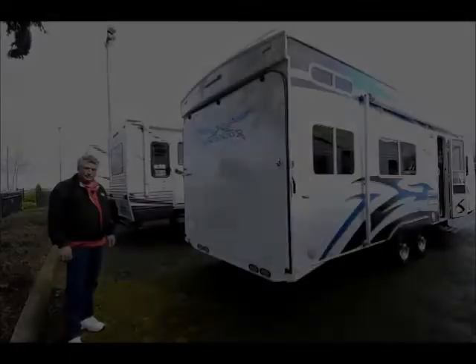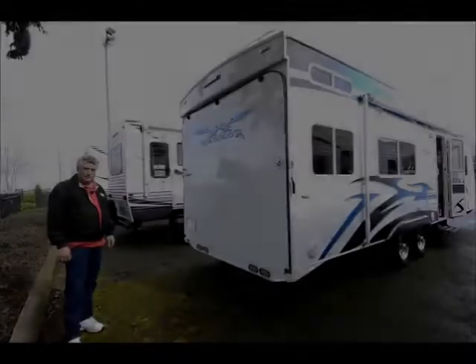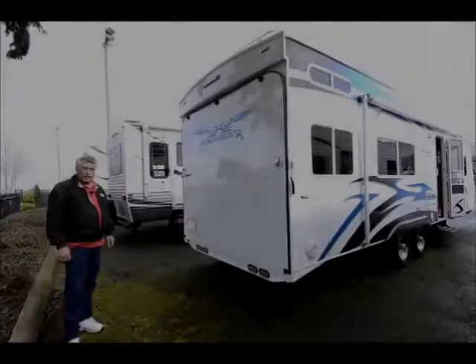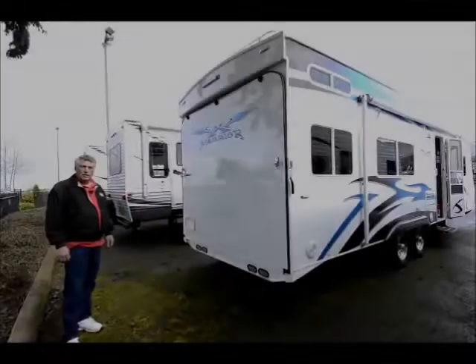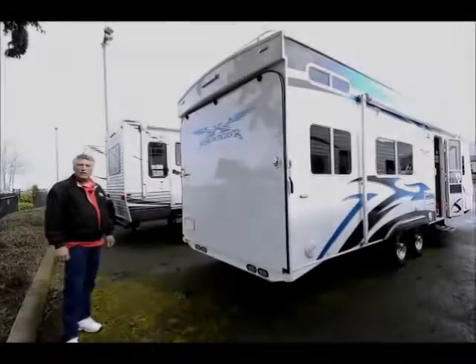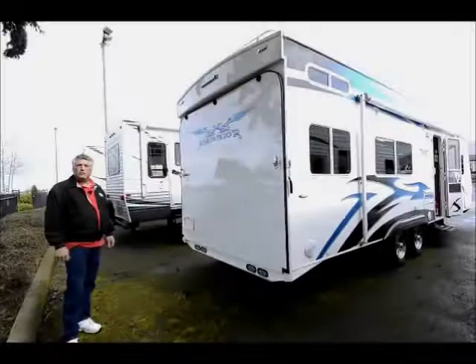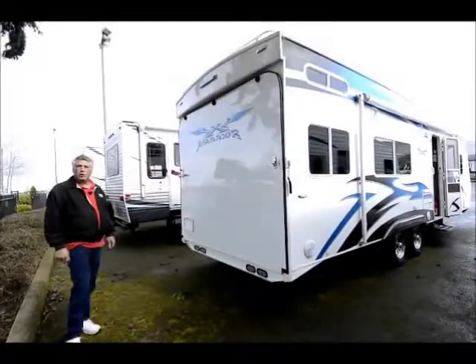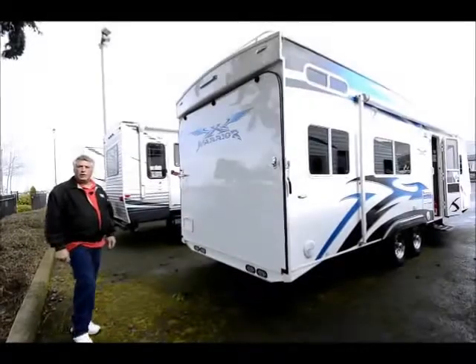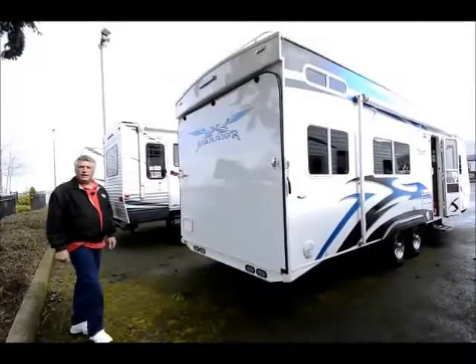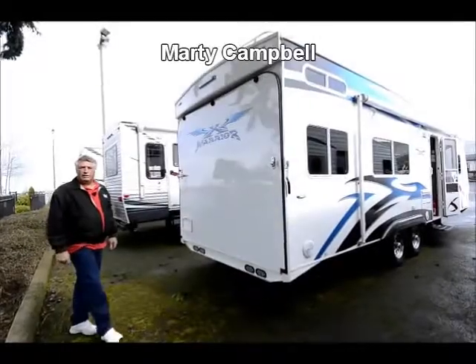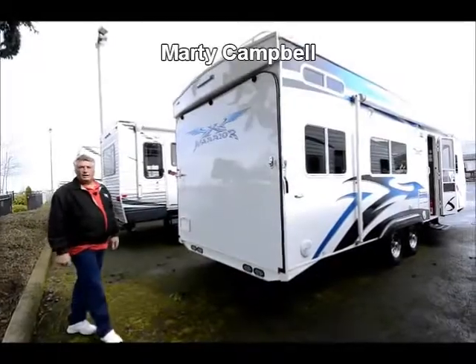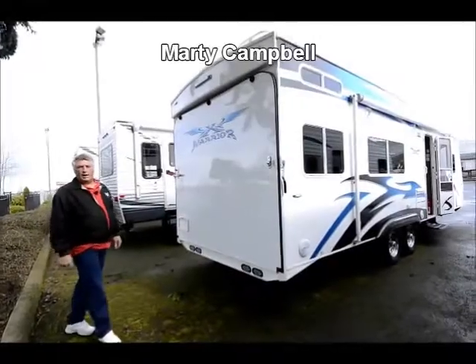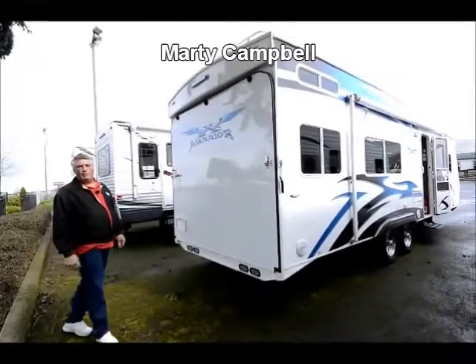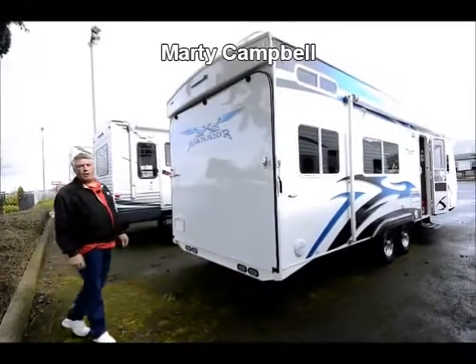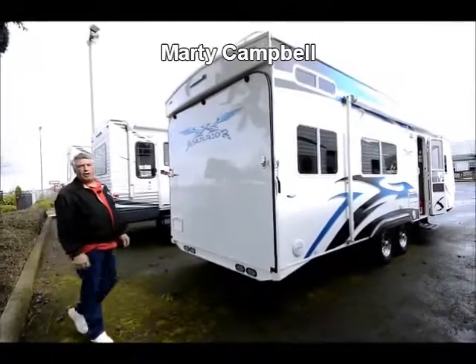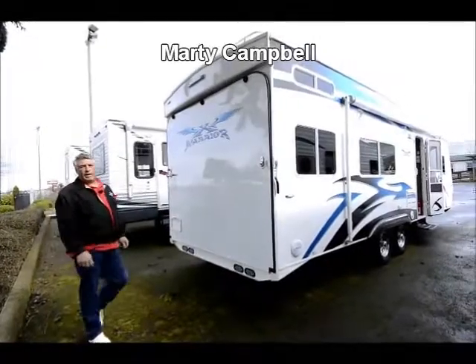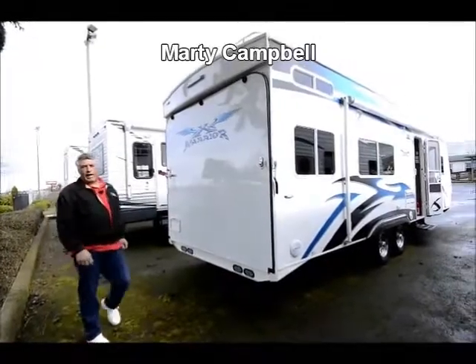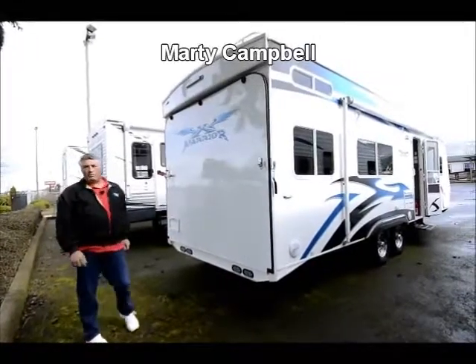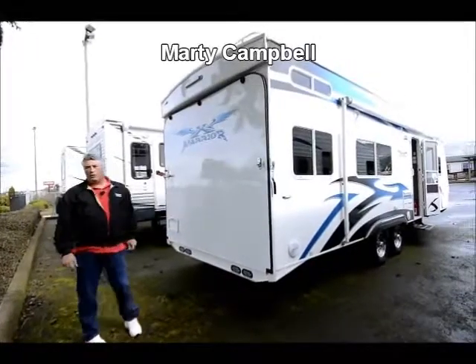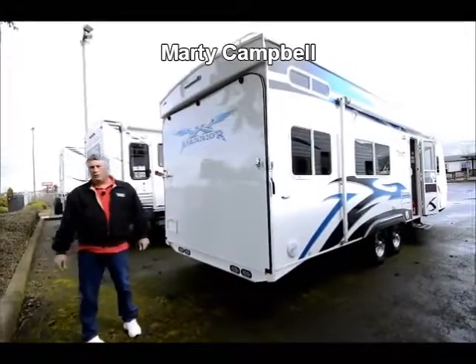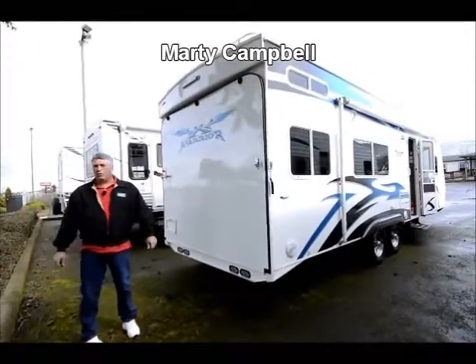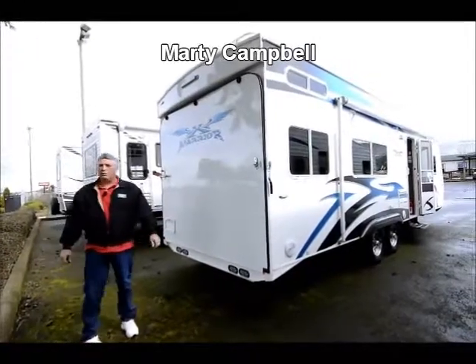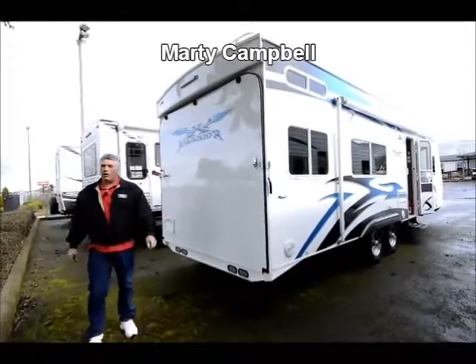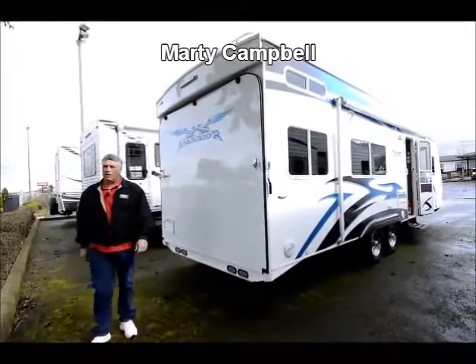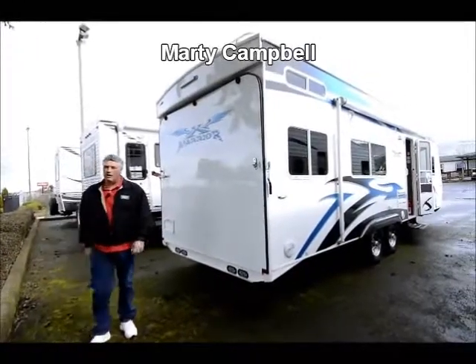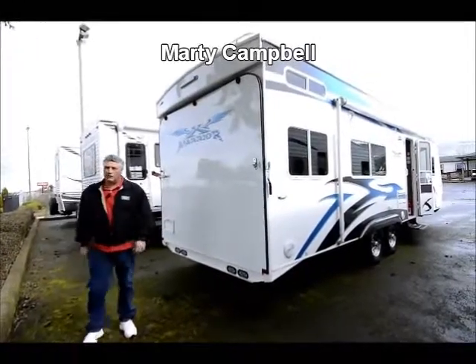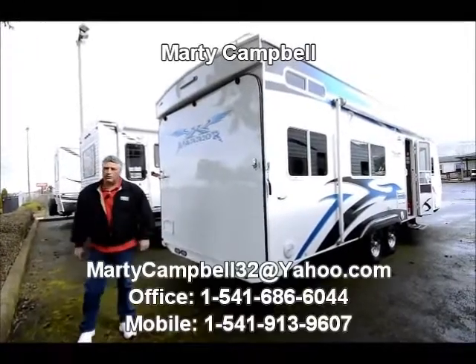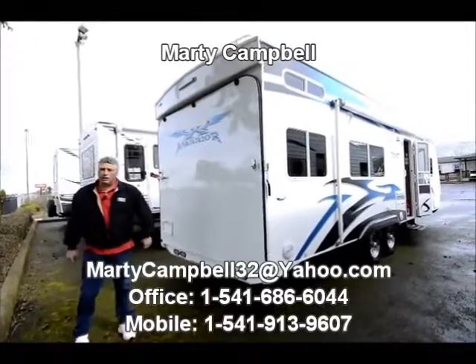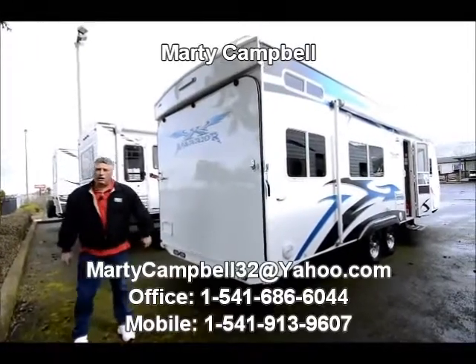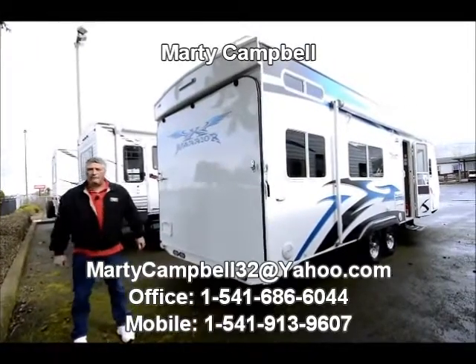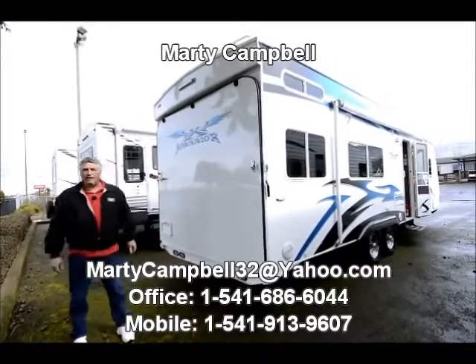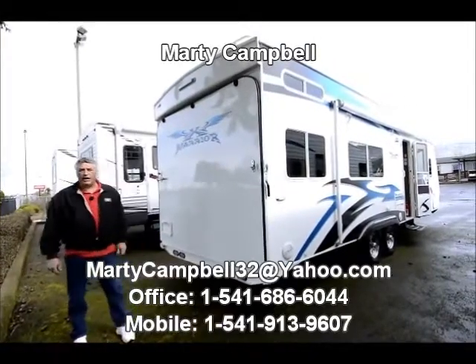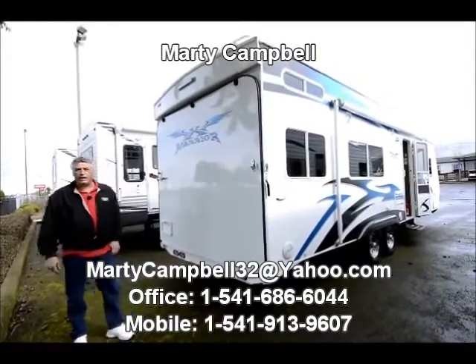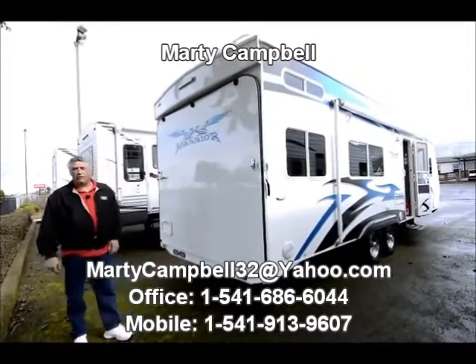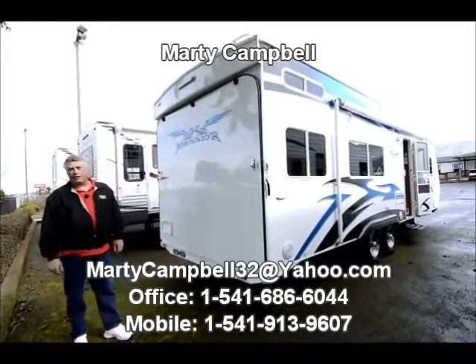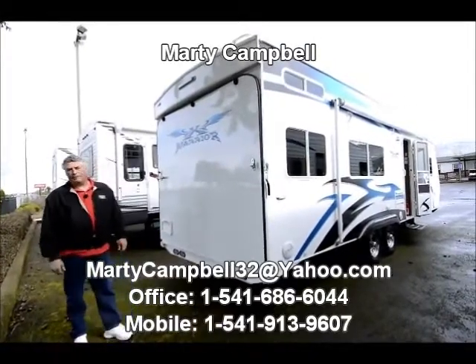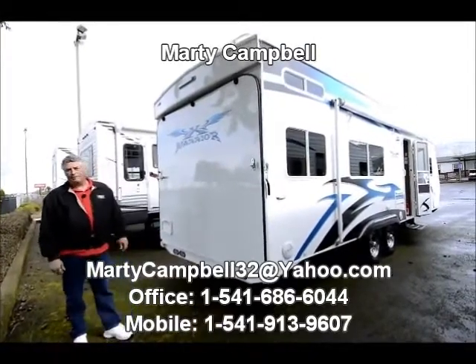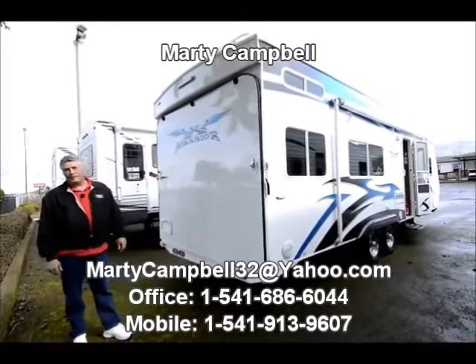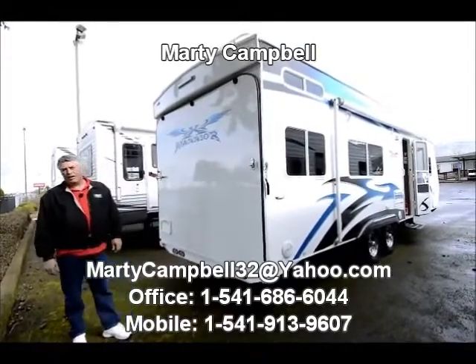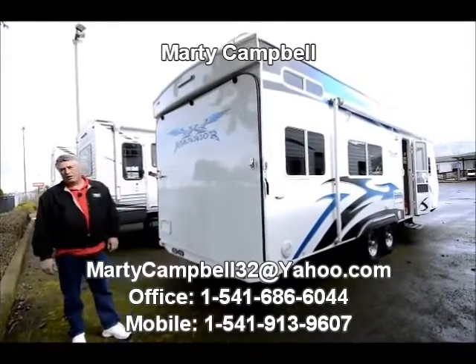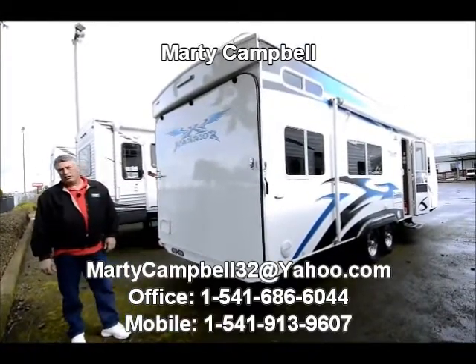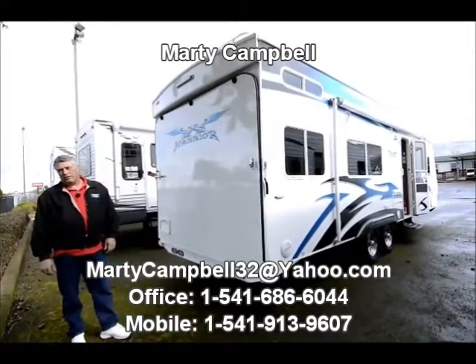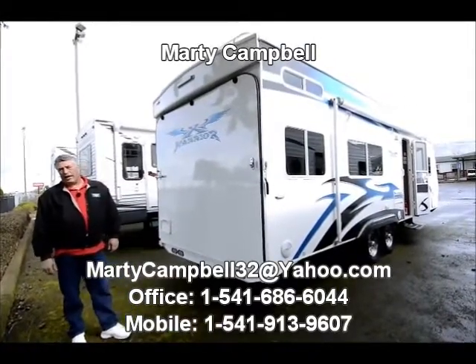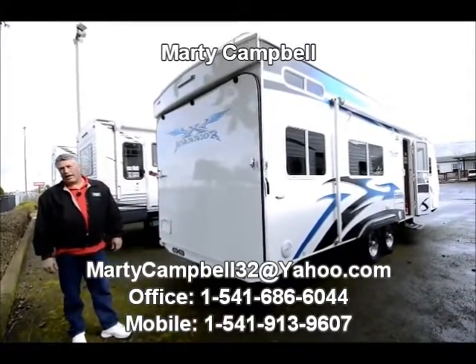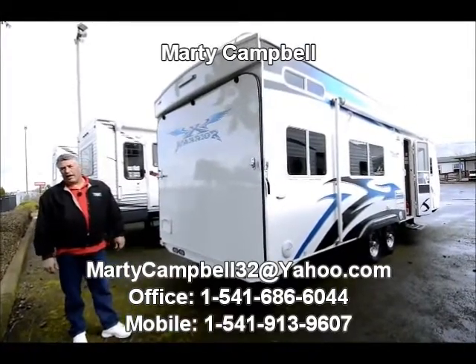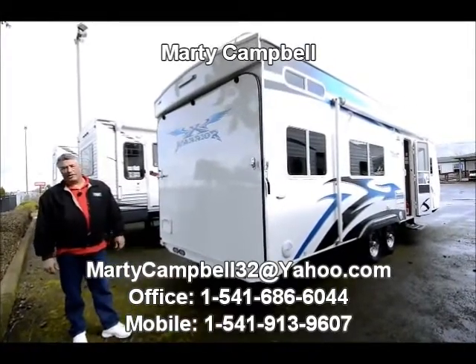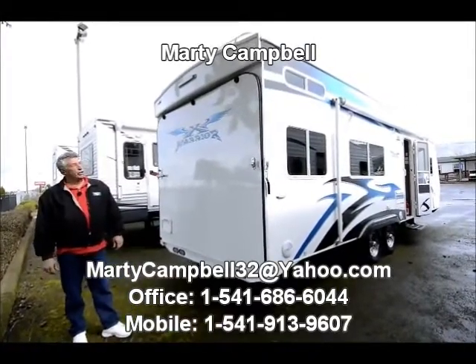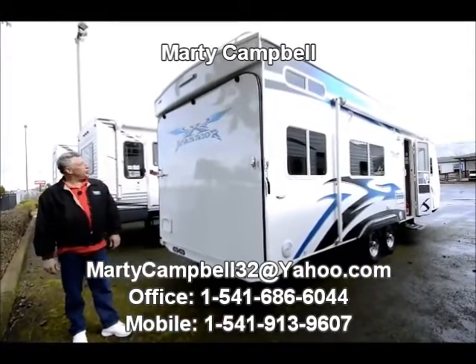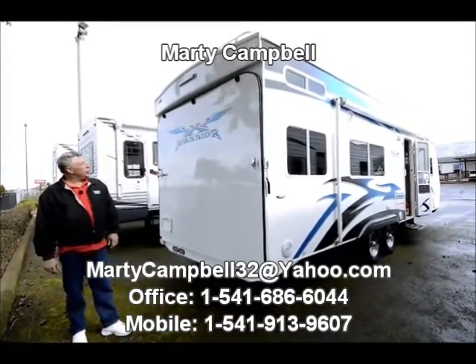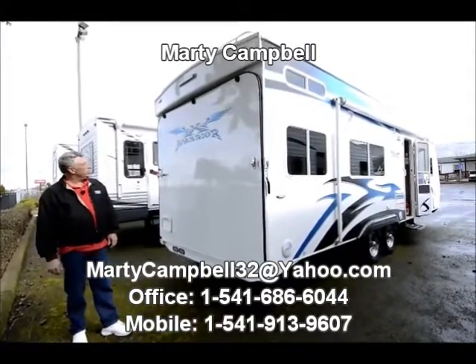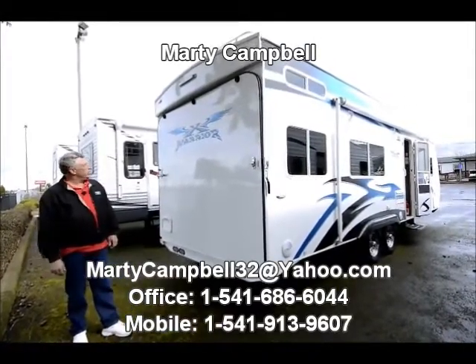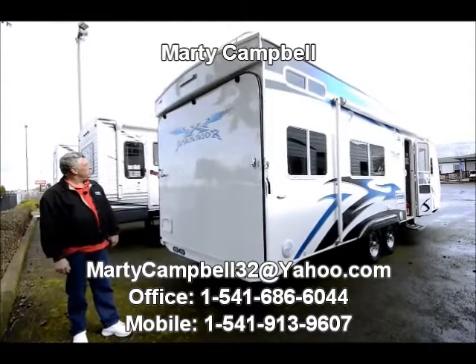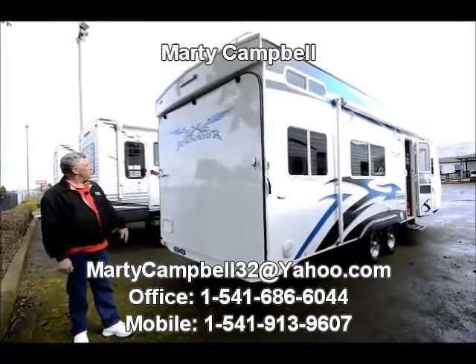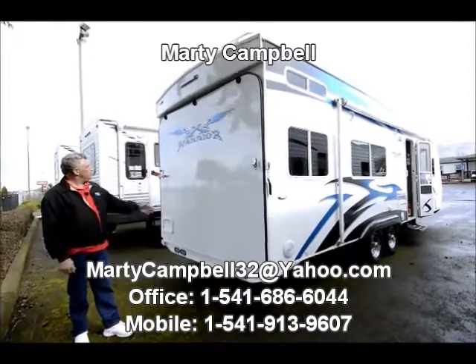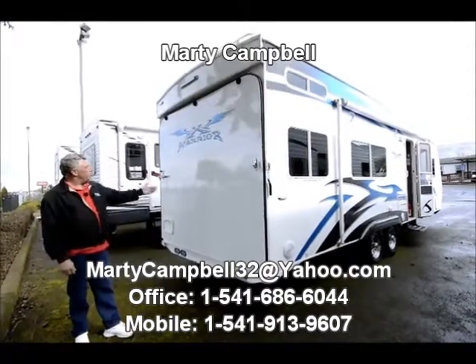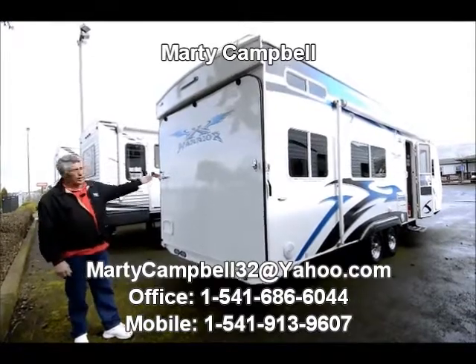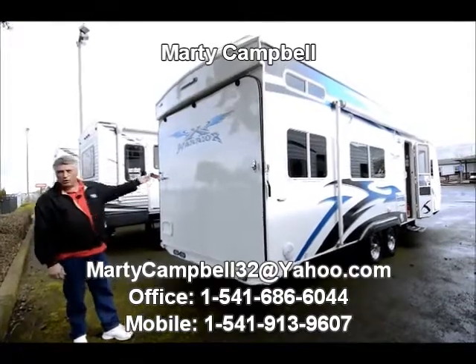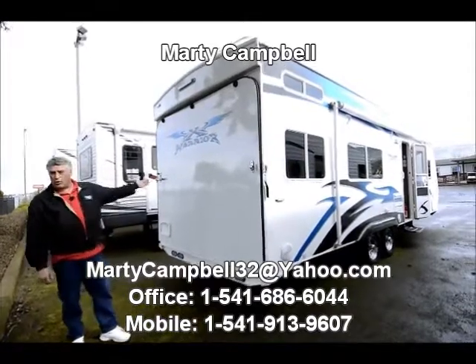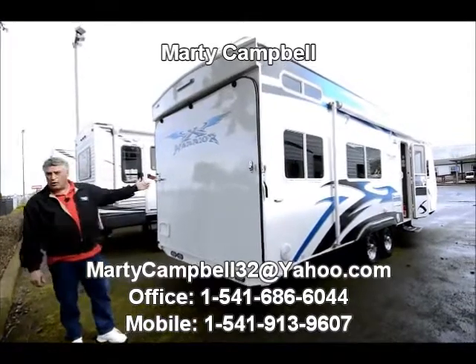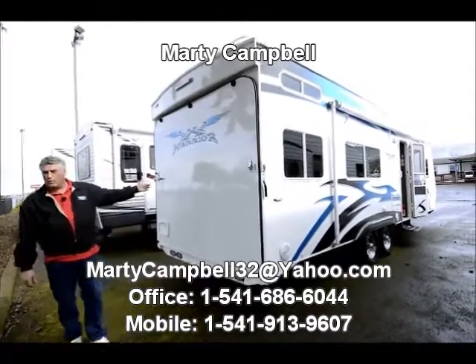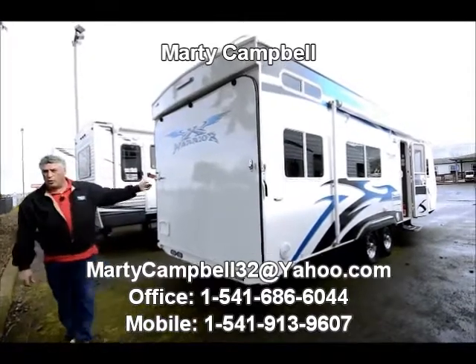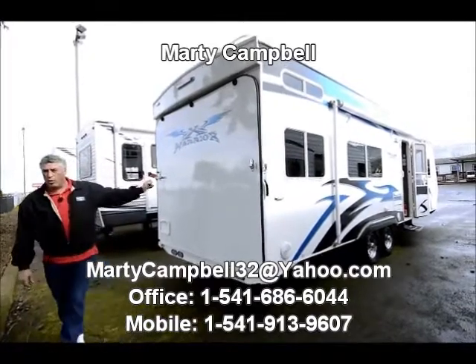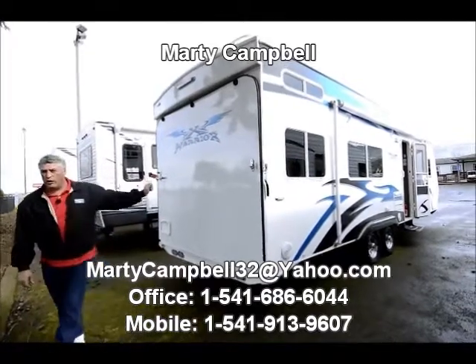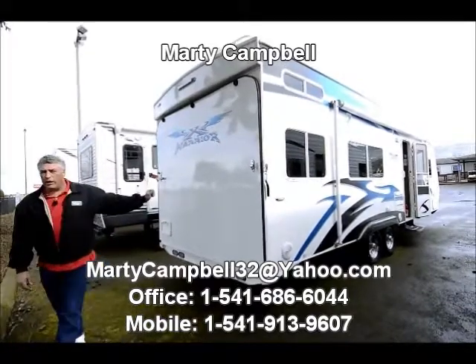Good morning. I'm Marty Campbell with Paul Everett RV Country. Today I'd like to show you an Extreme Warrior.